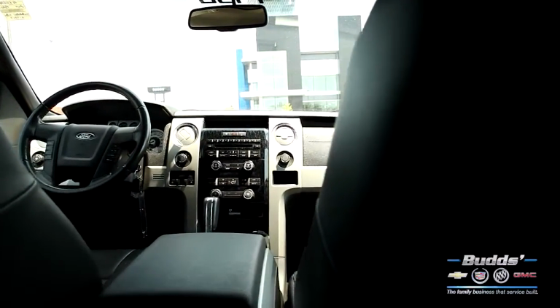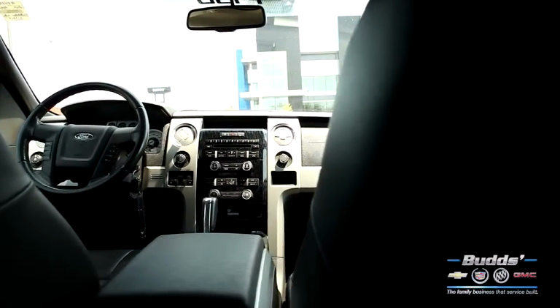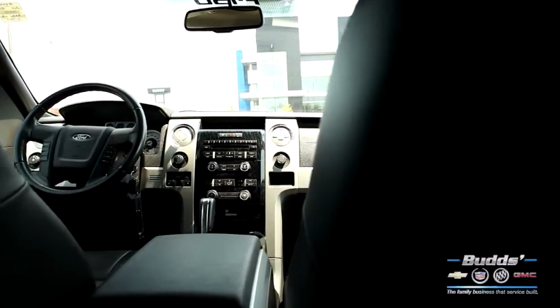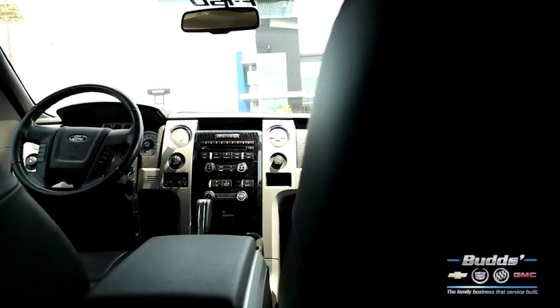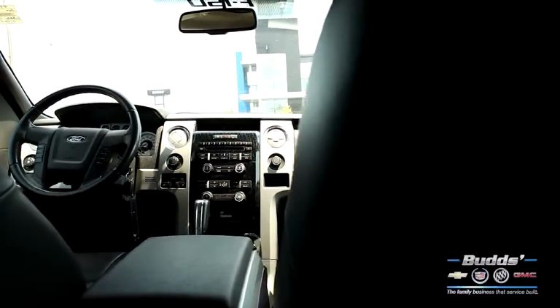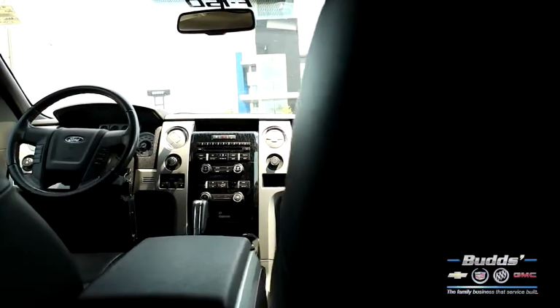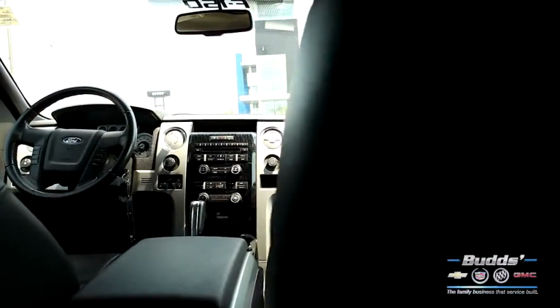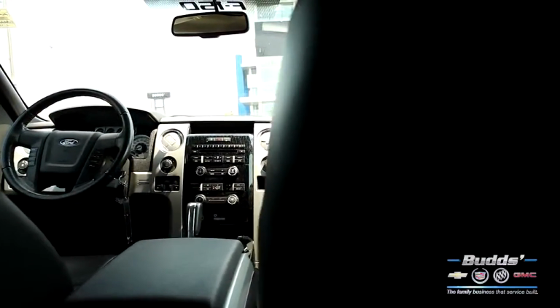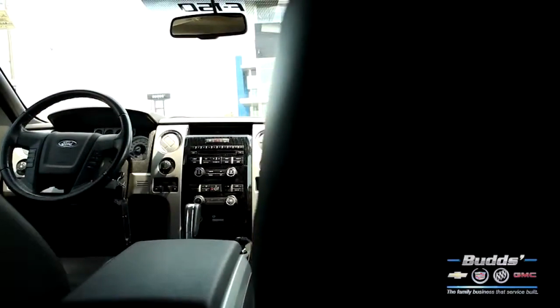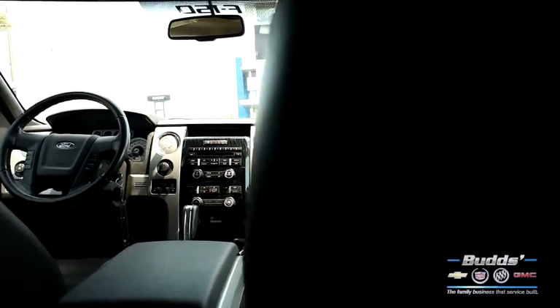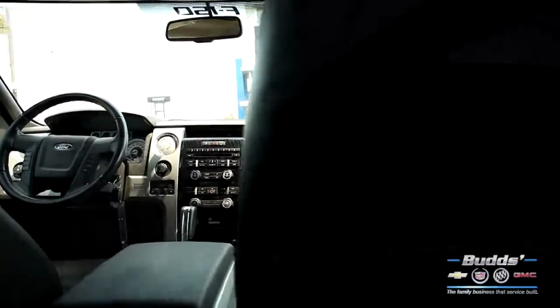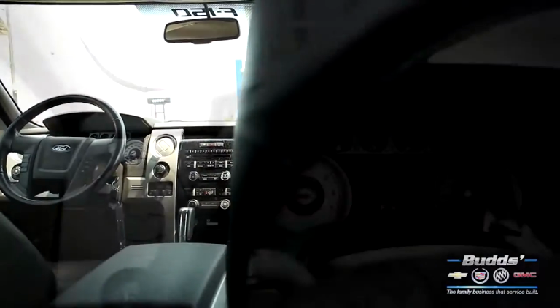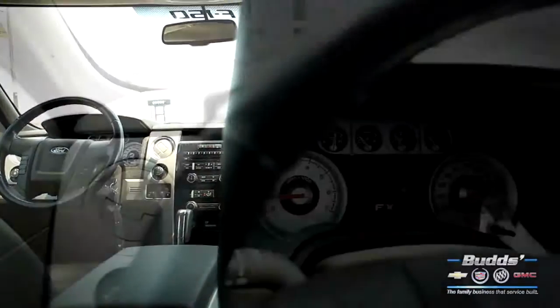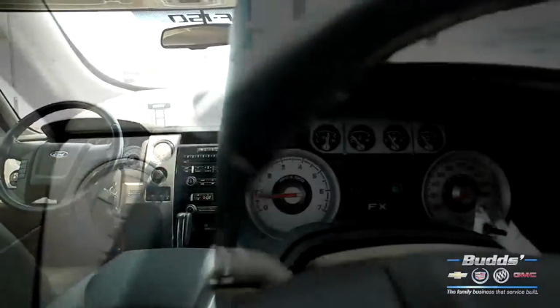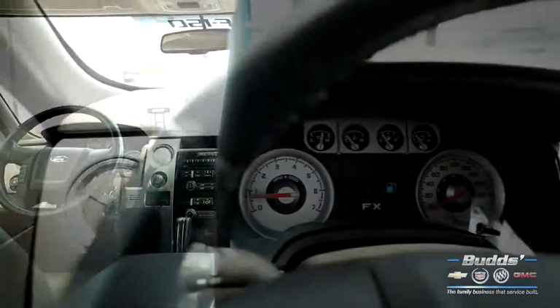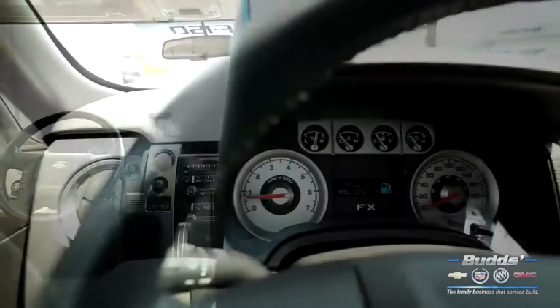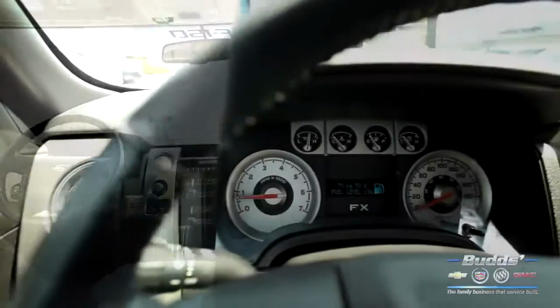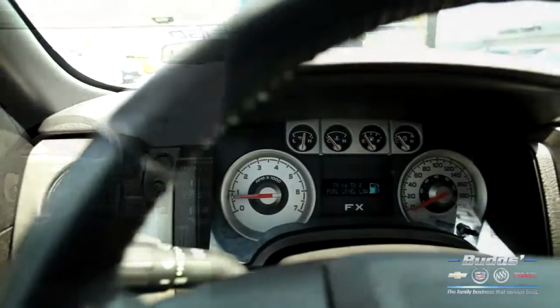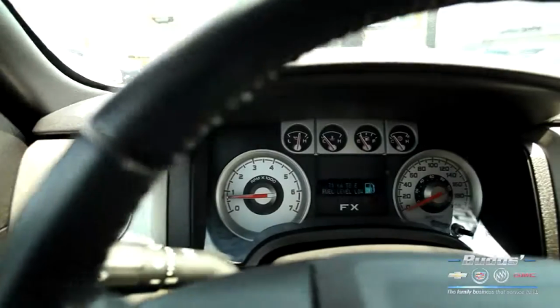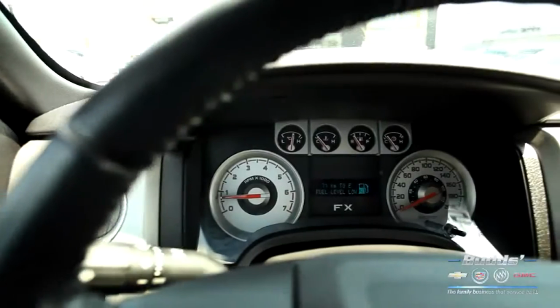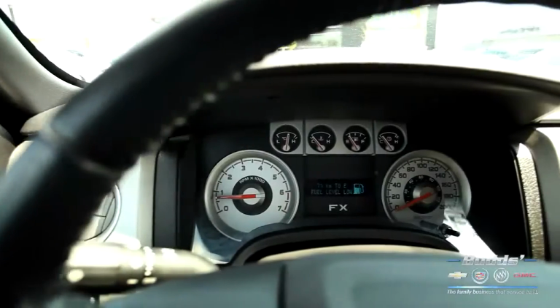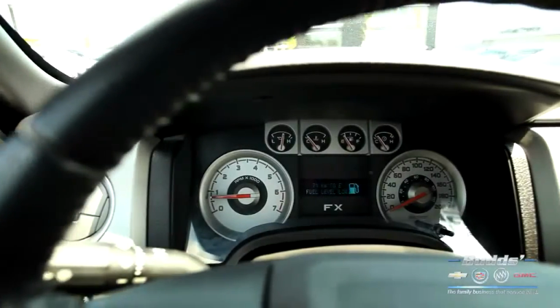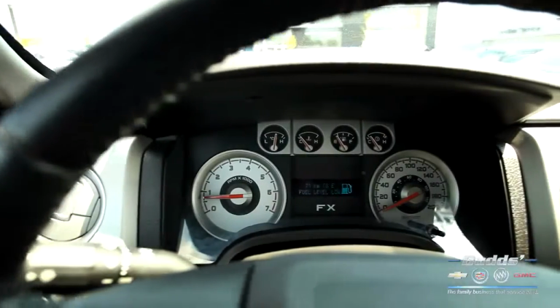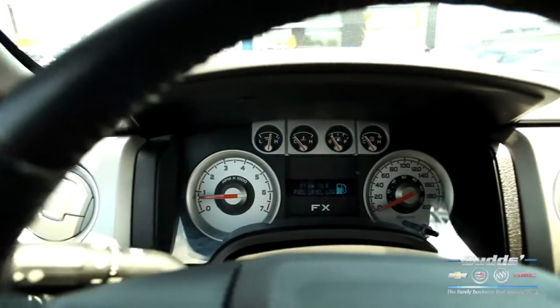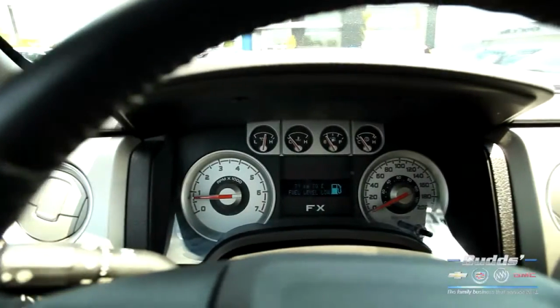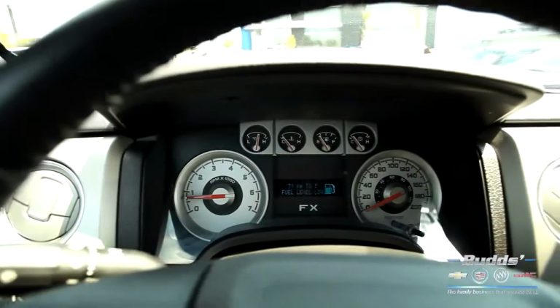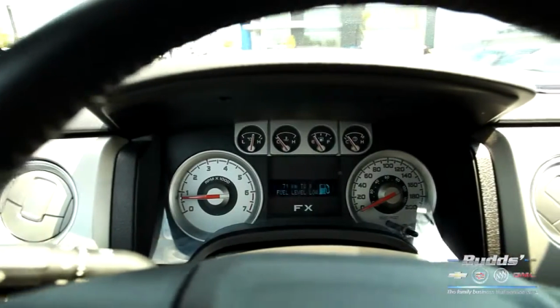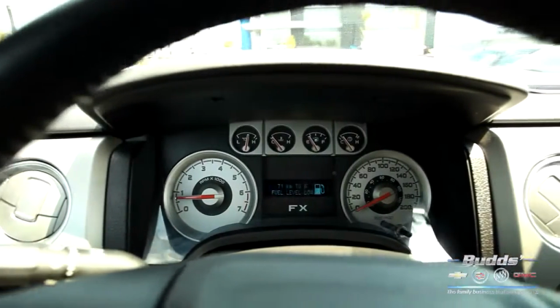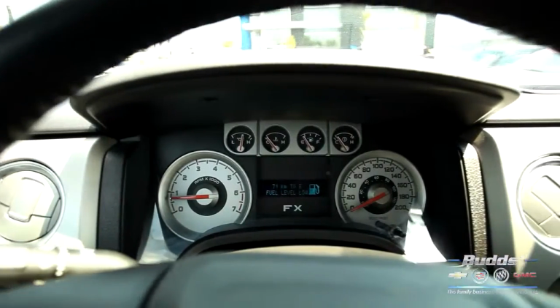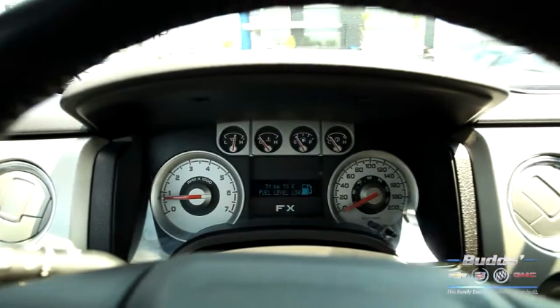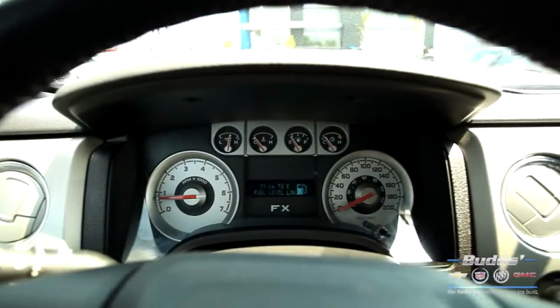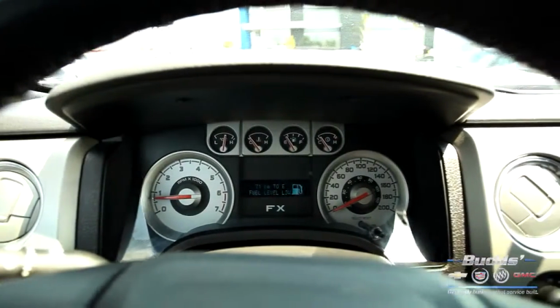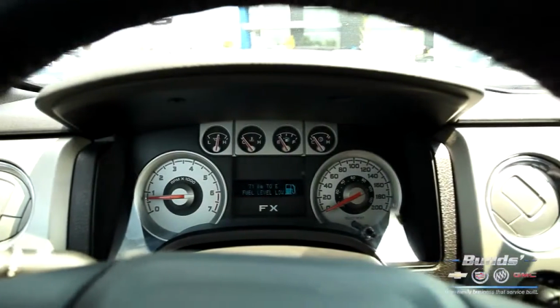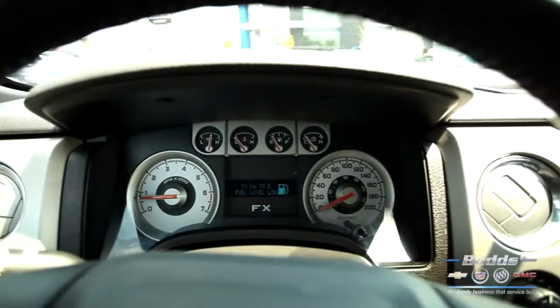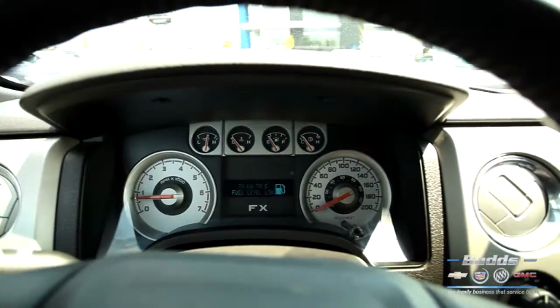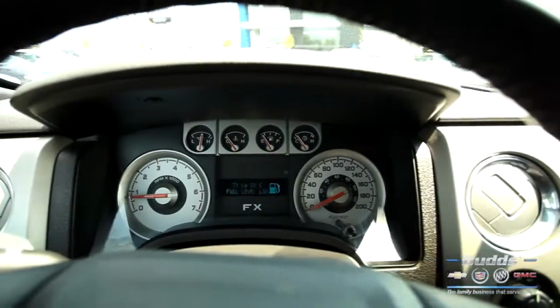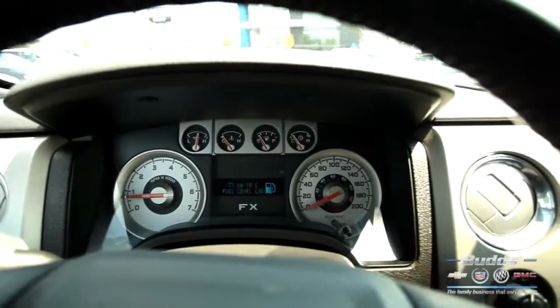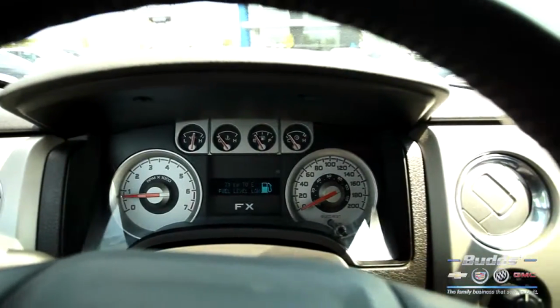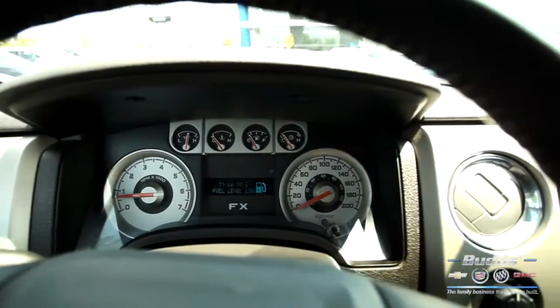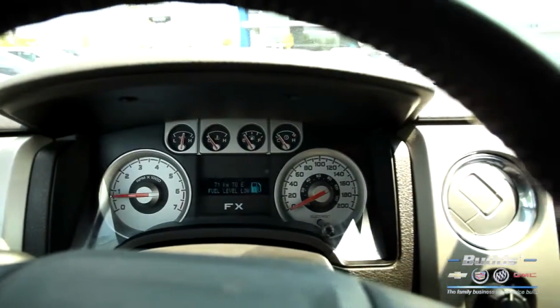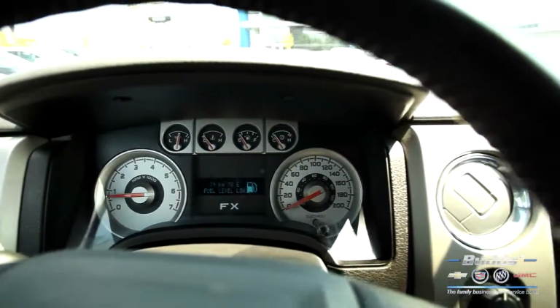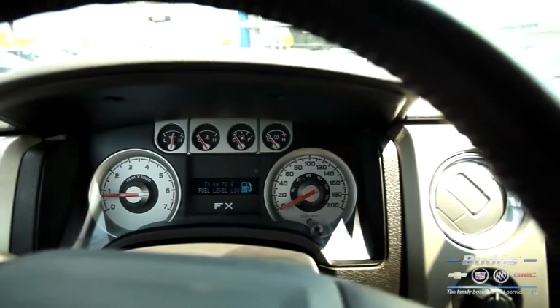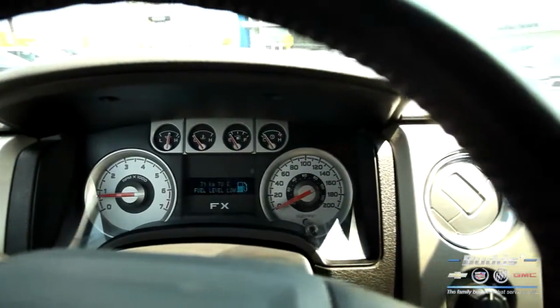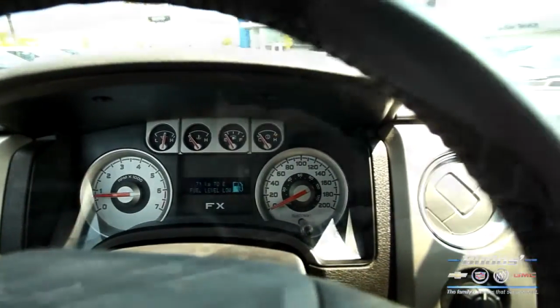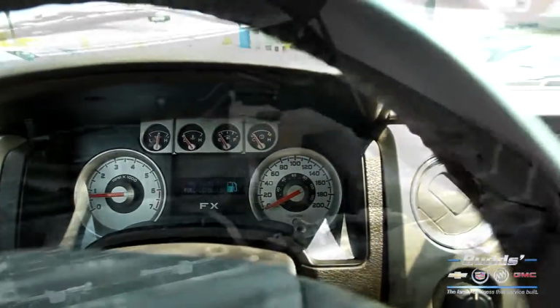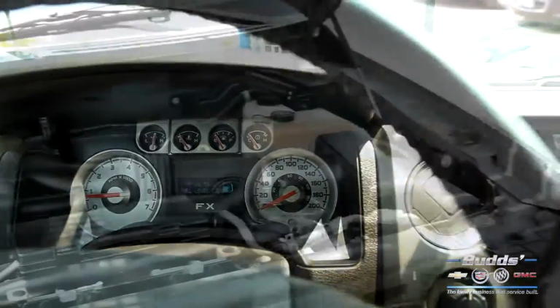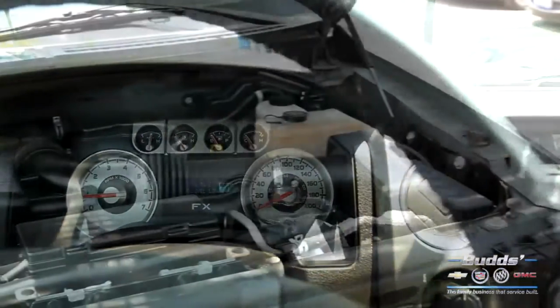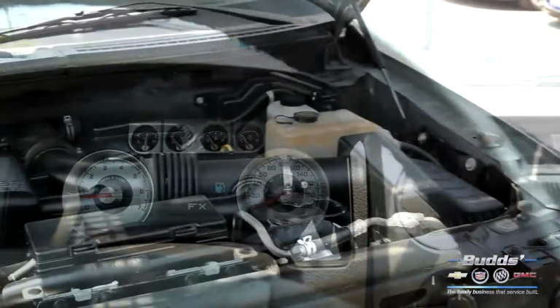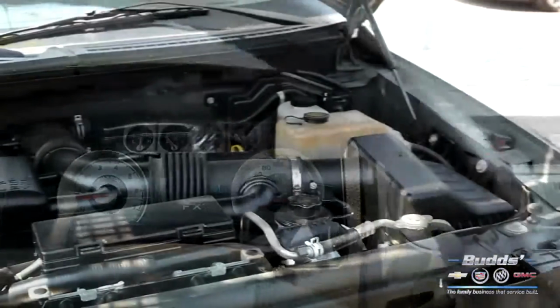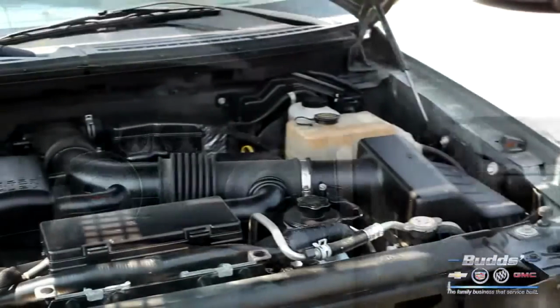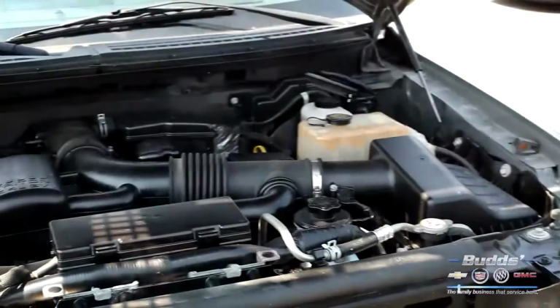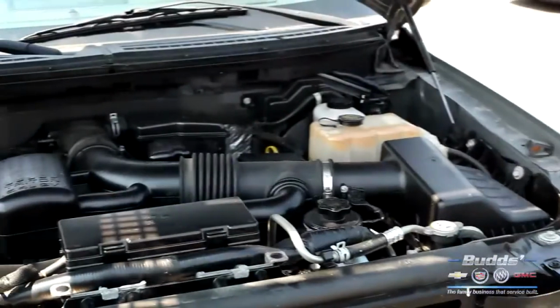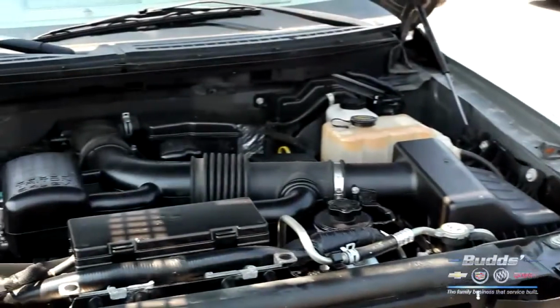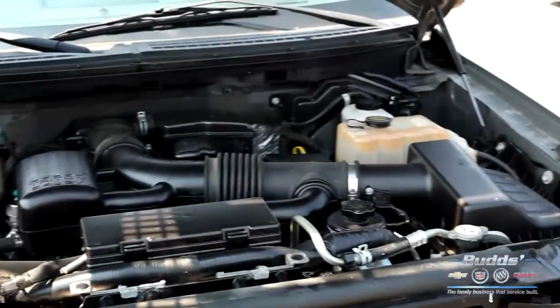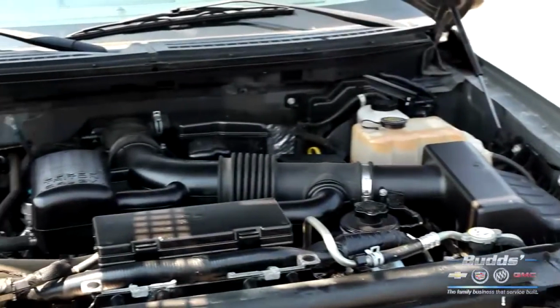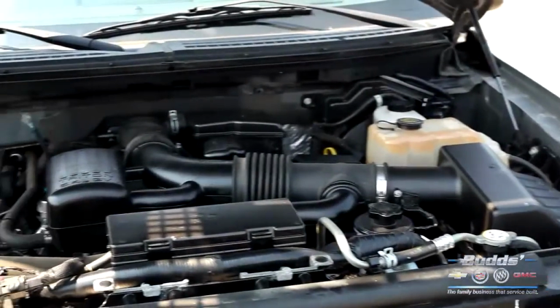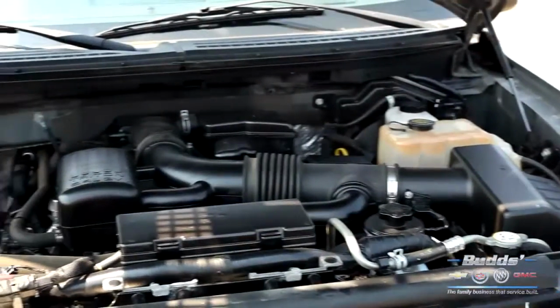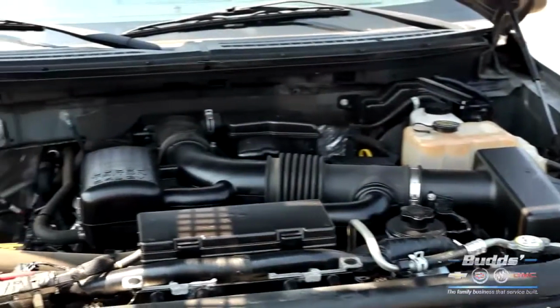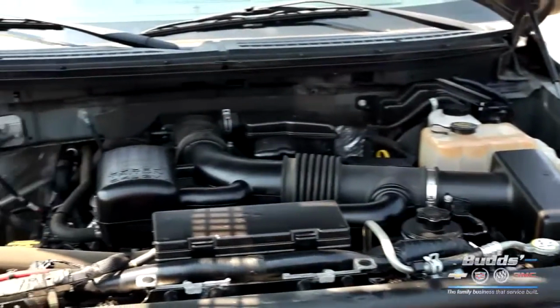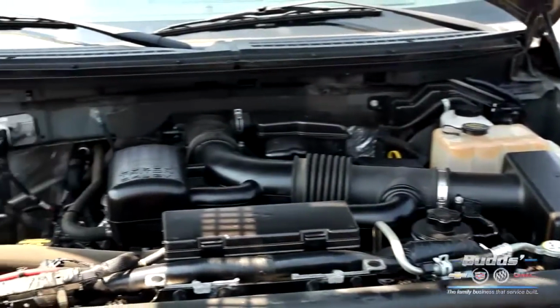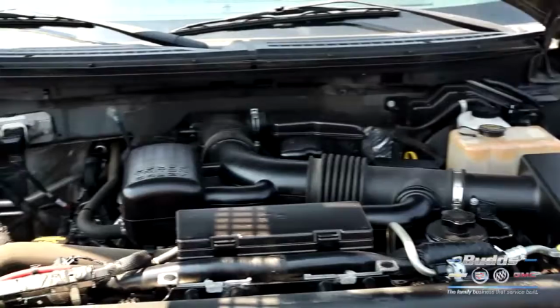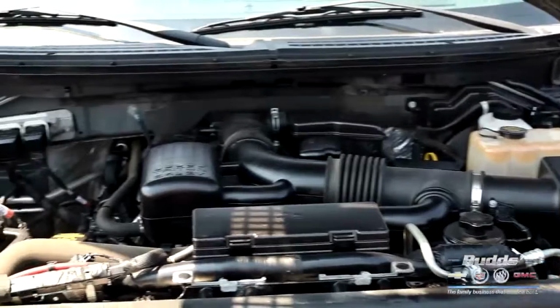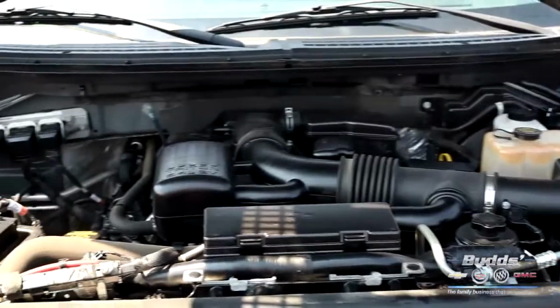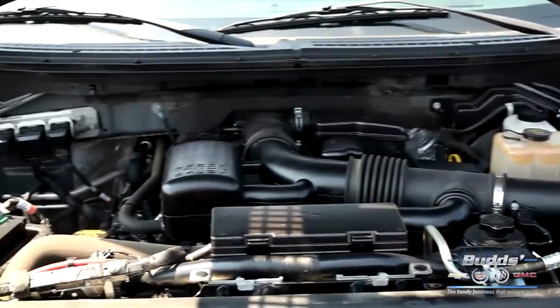If you want an amazing car shopping experience, then come down to Bud's Chevrolet, located in Oakville, Ontario, just south of the 403.